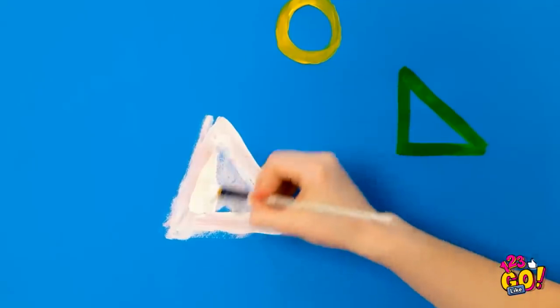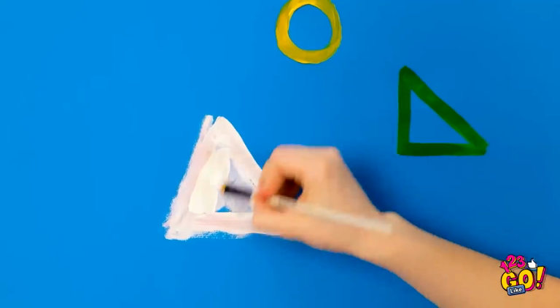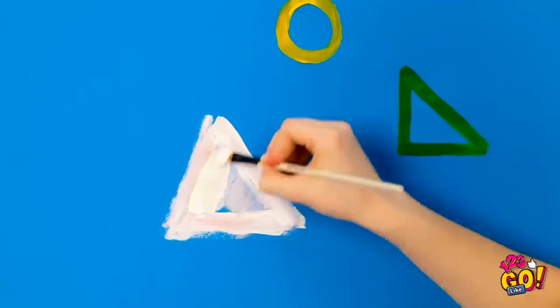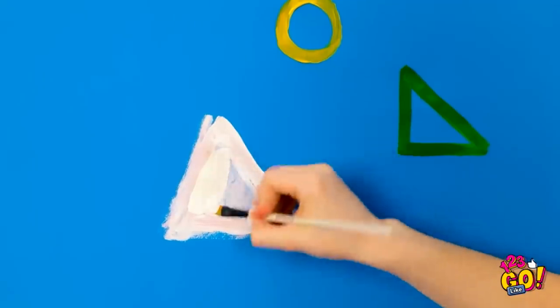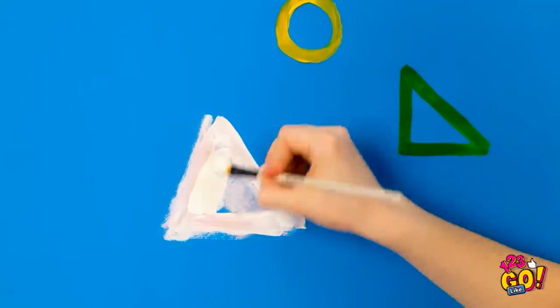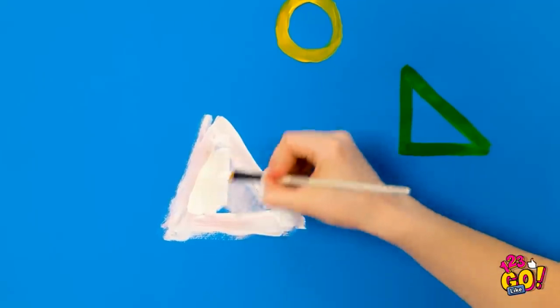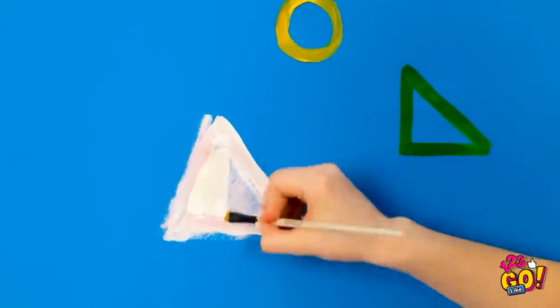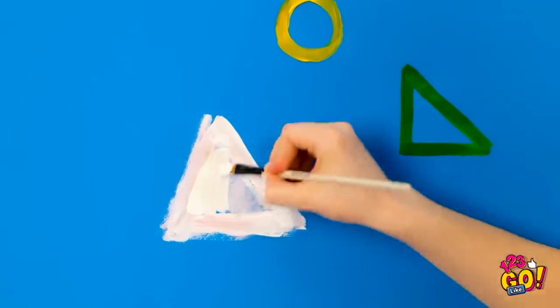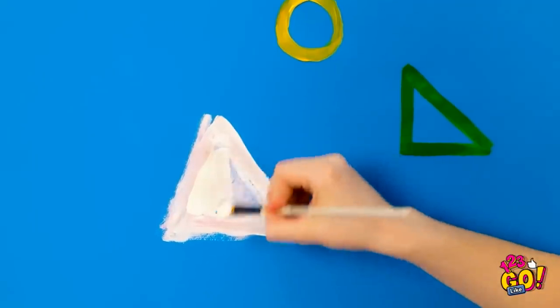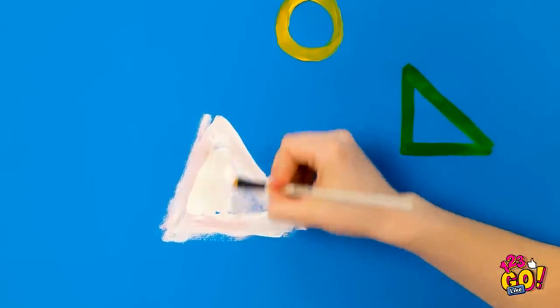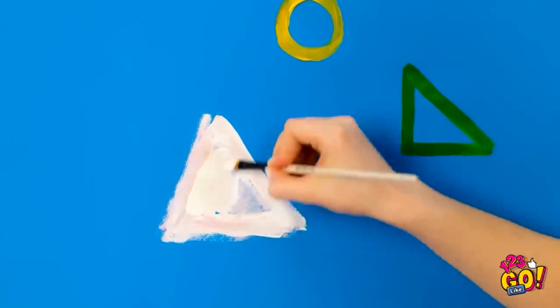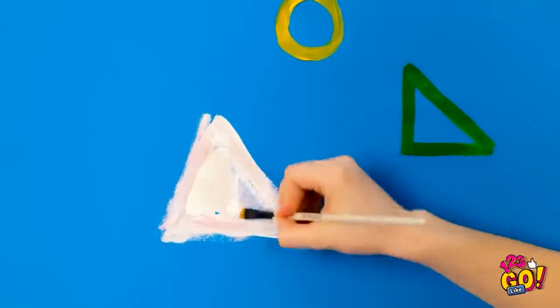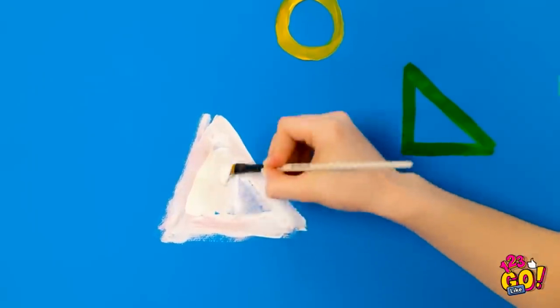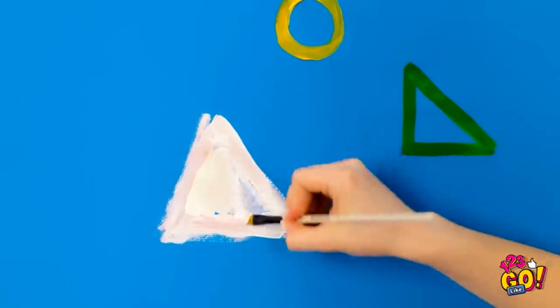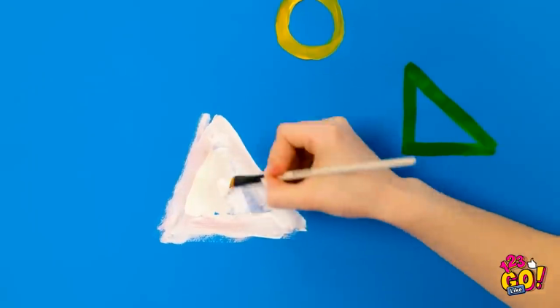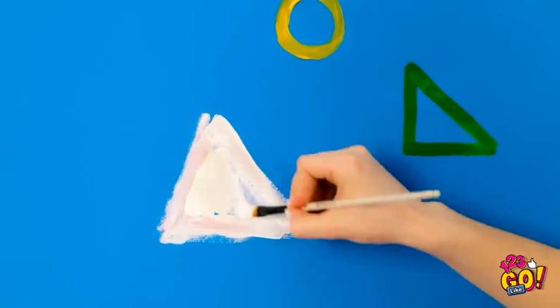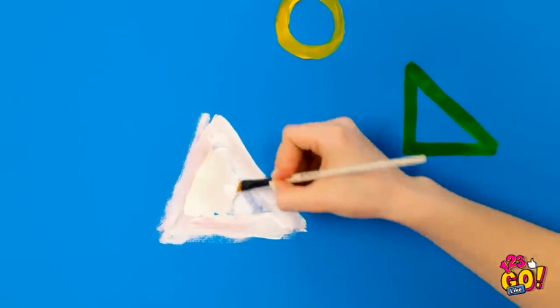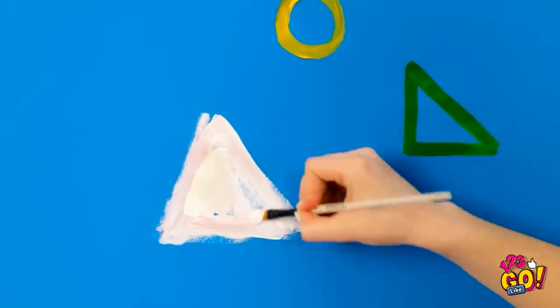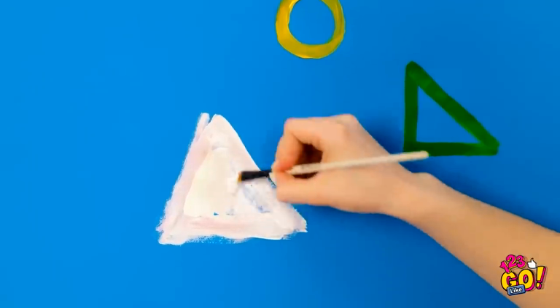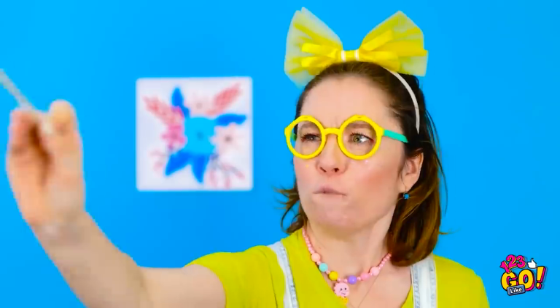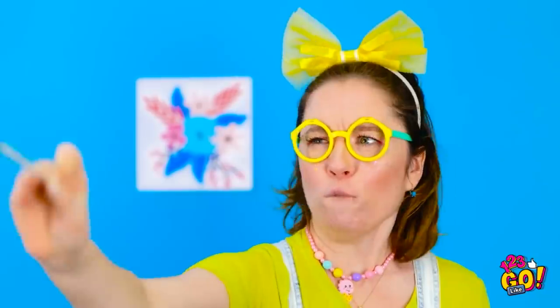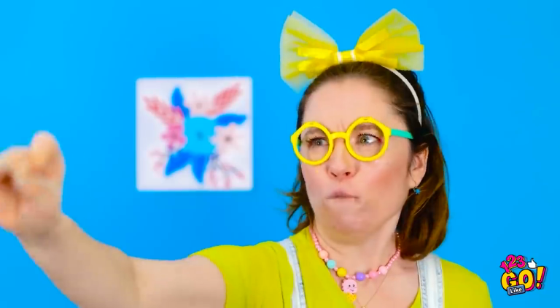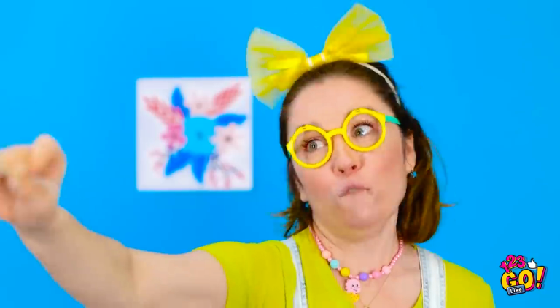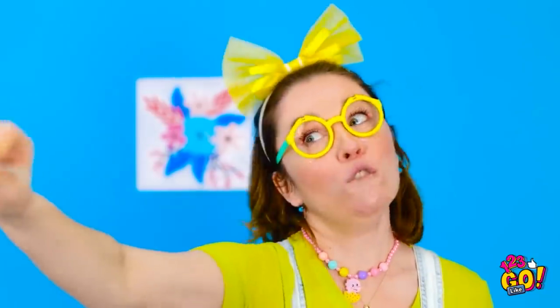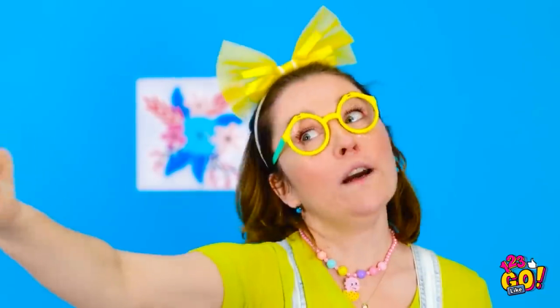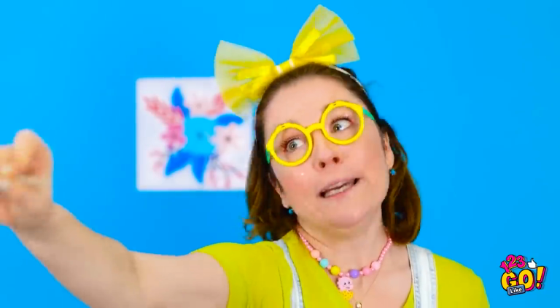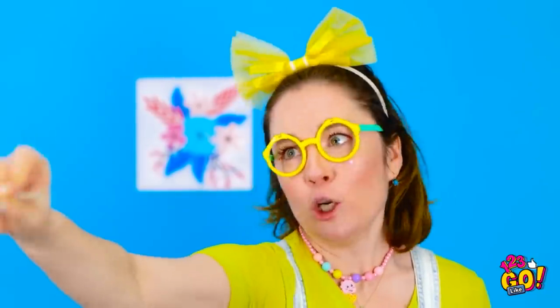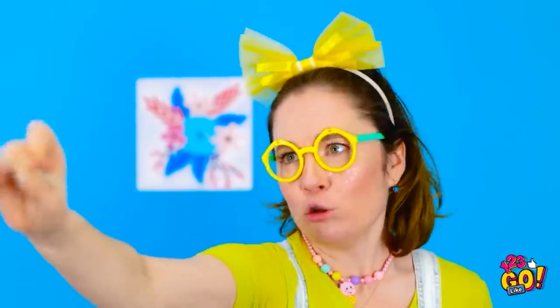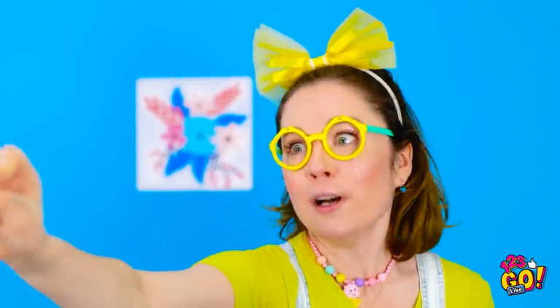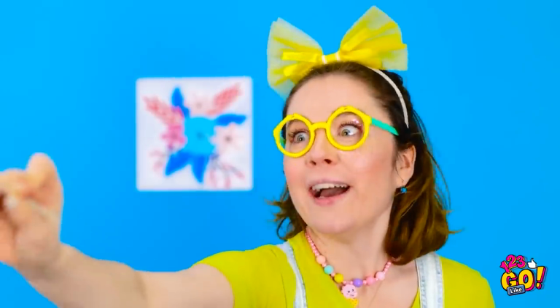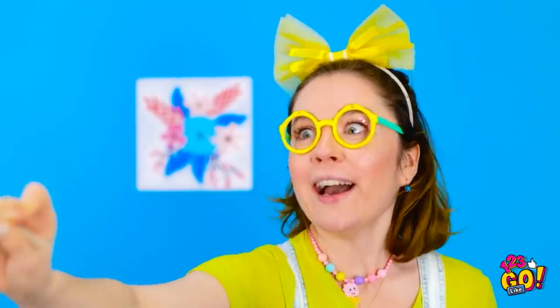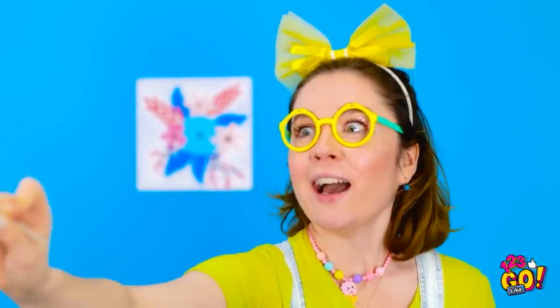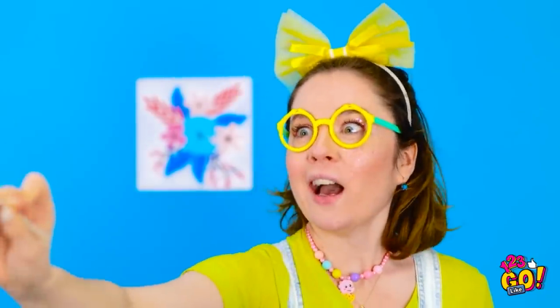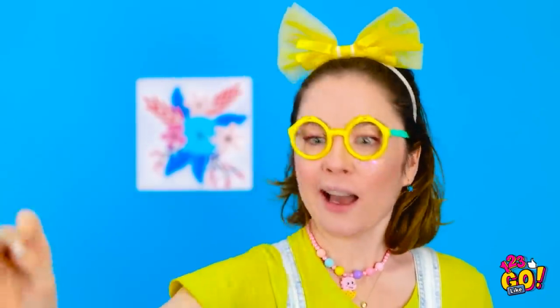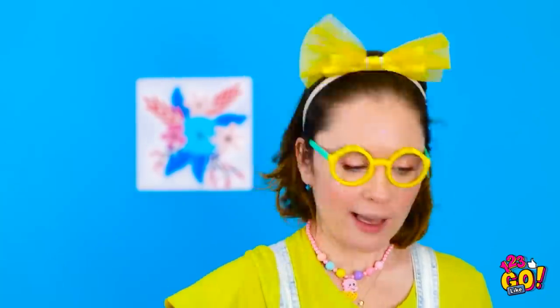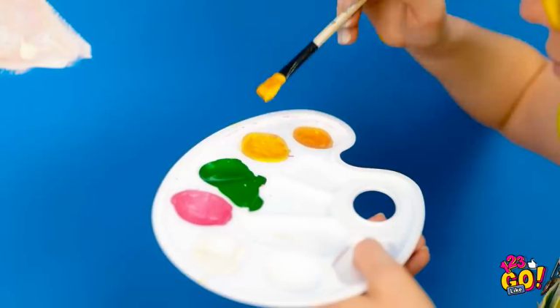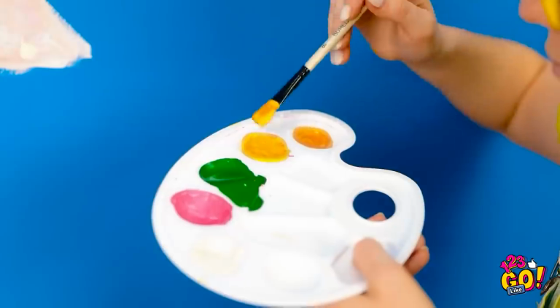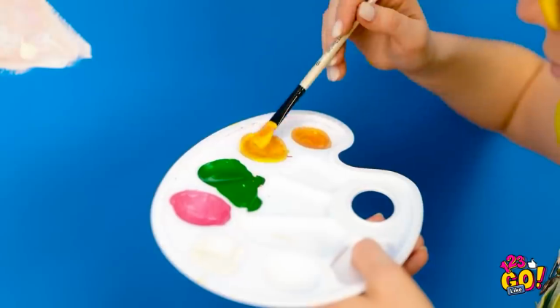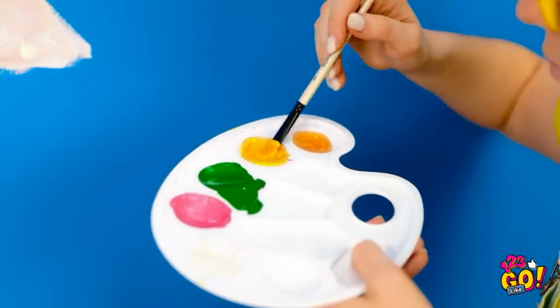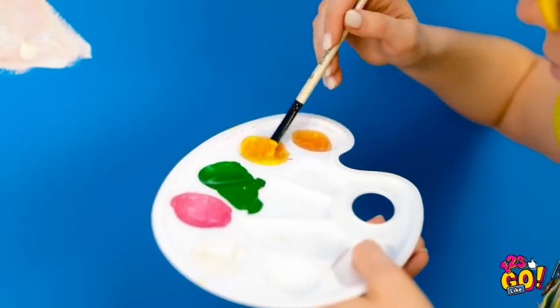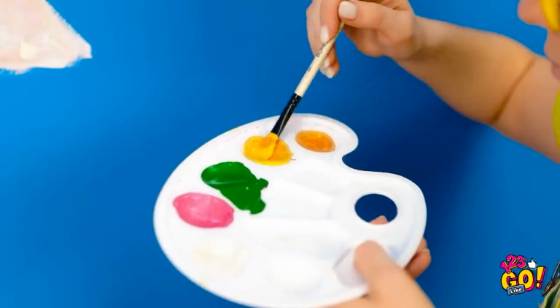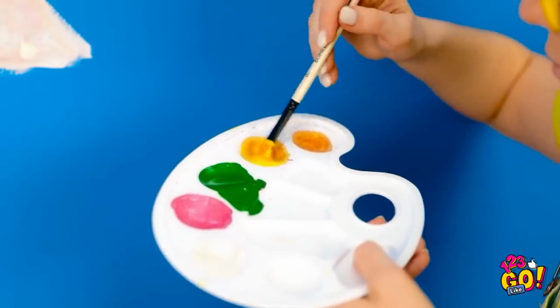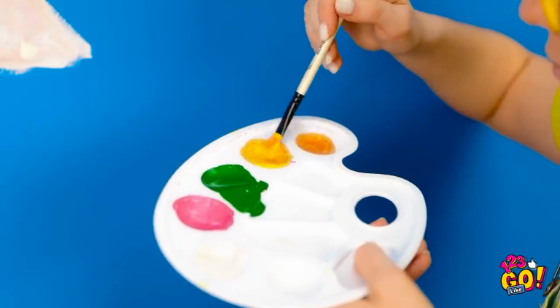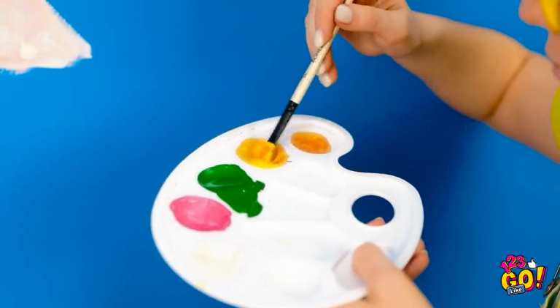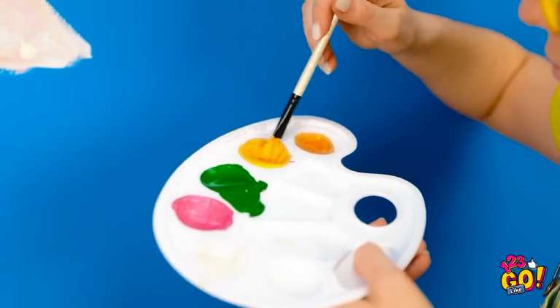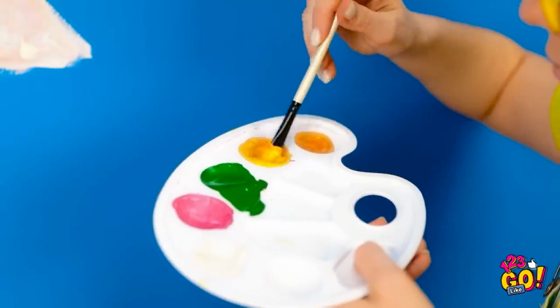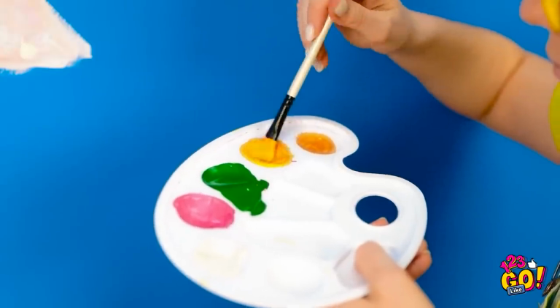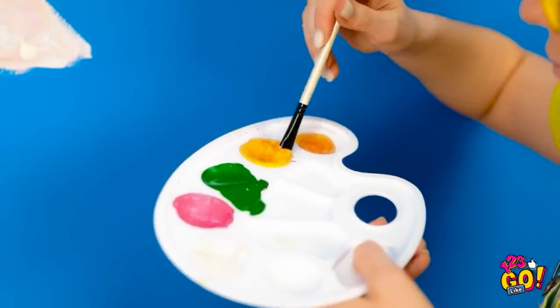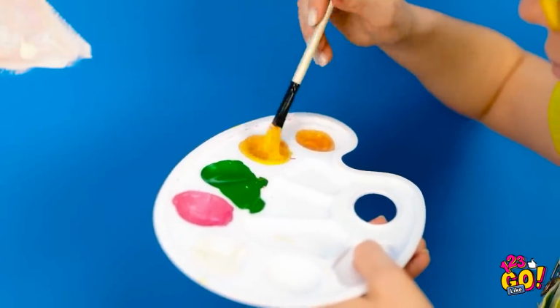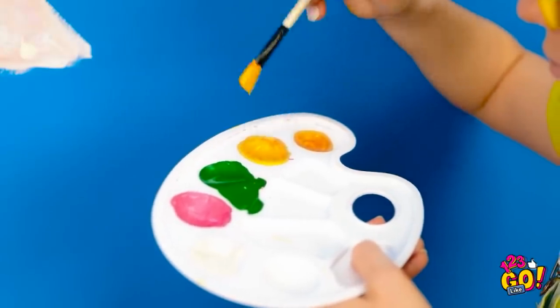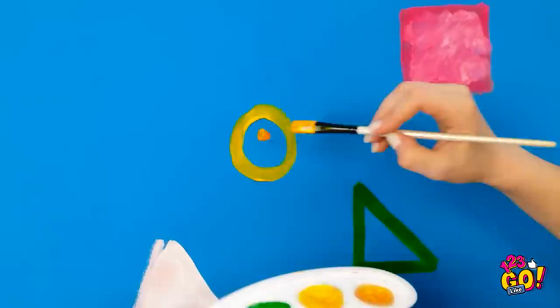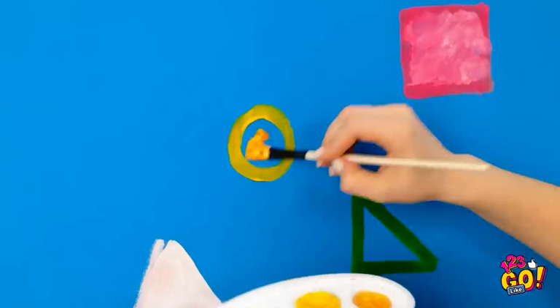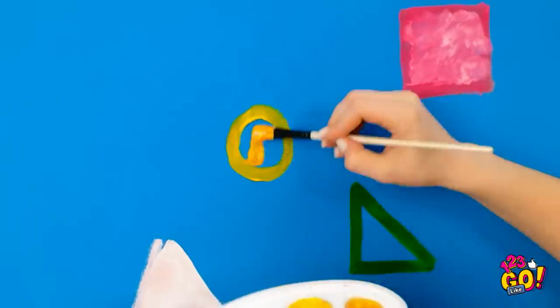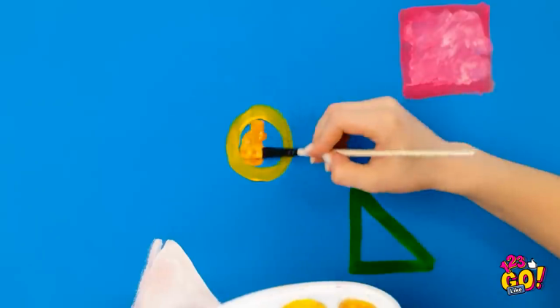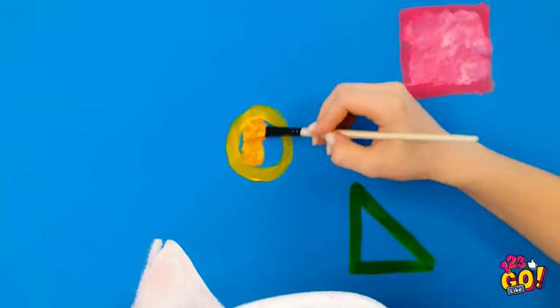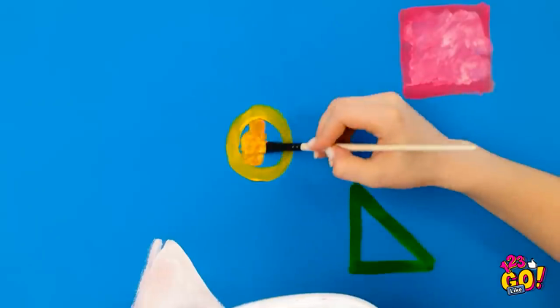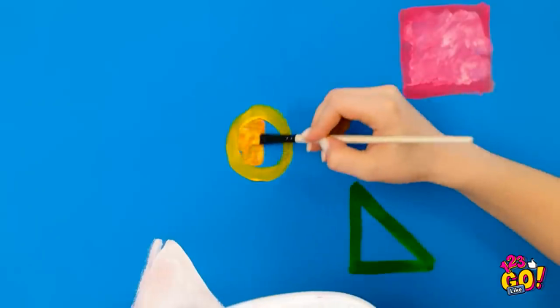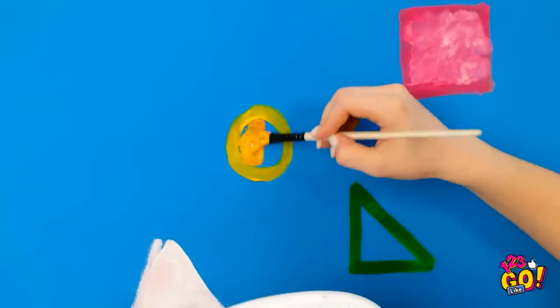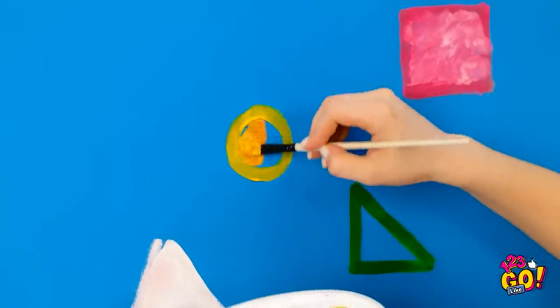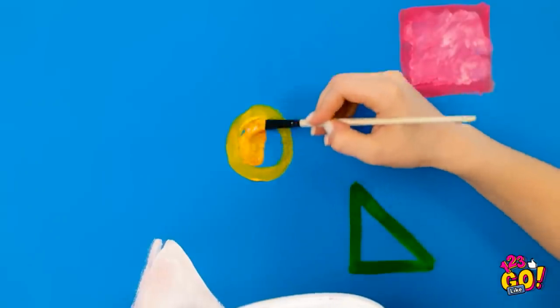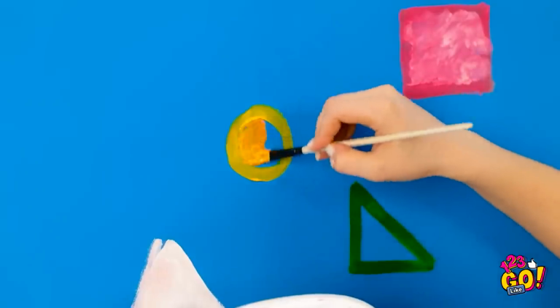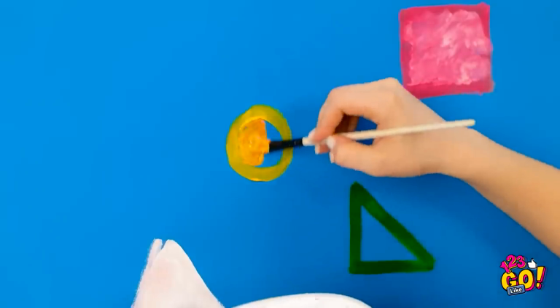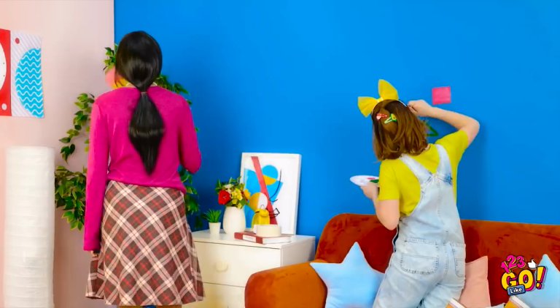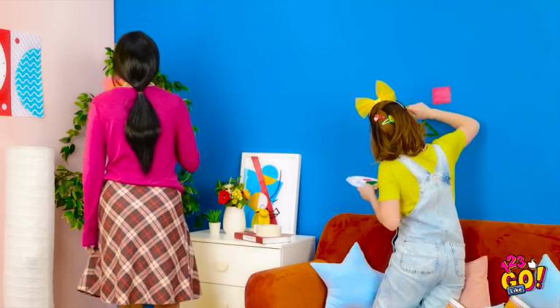I love painting! These shapes are so pretty! Maybe some yellow now. That's good!